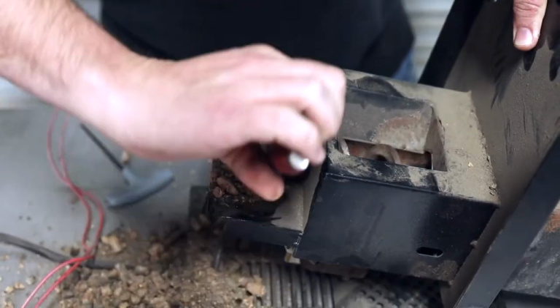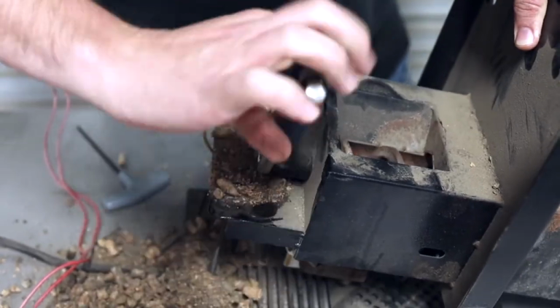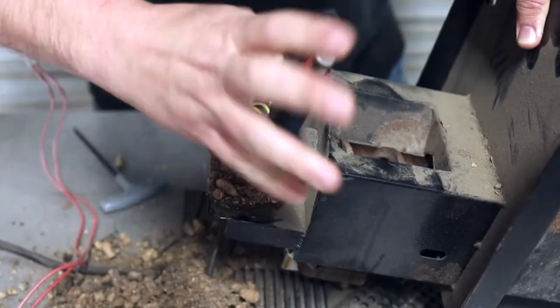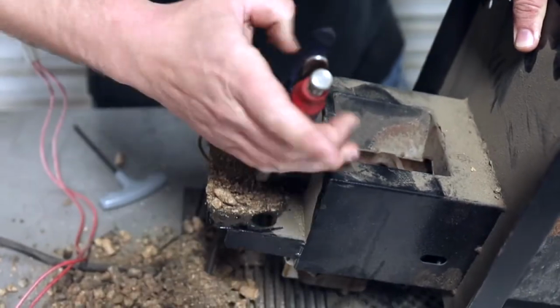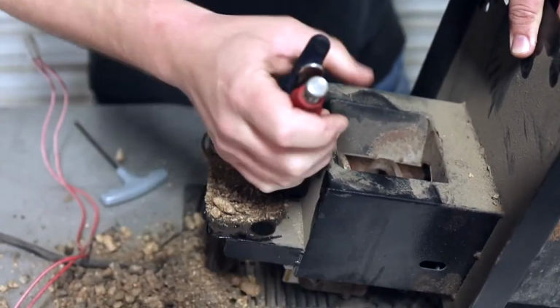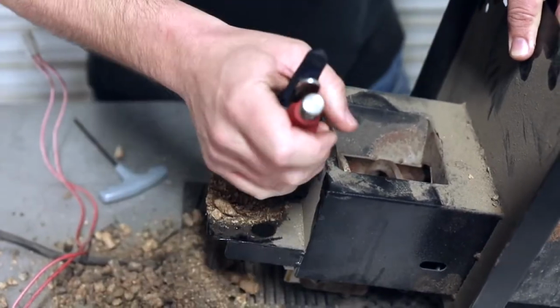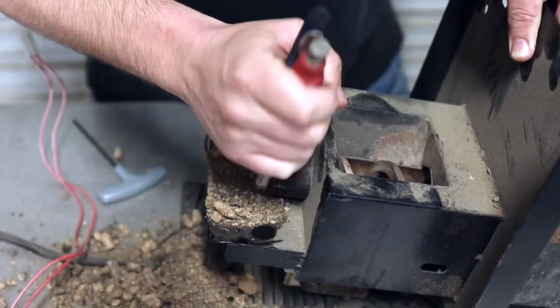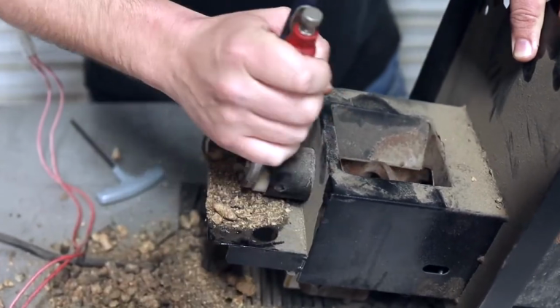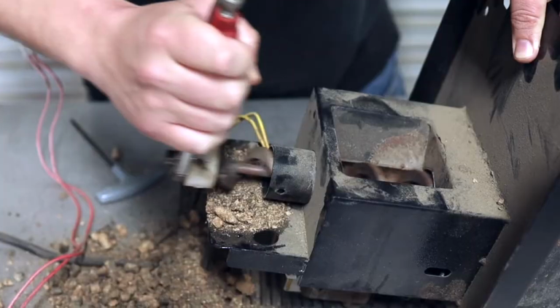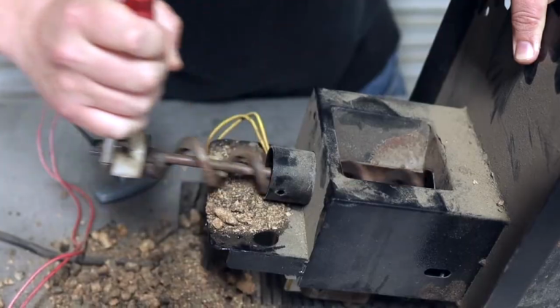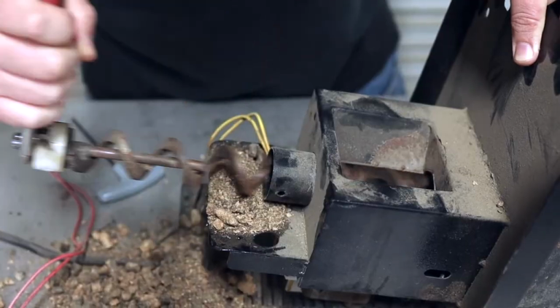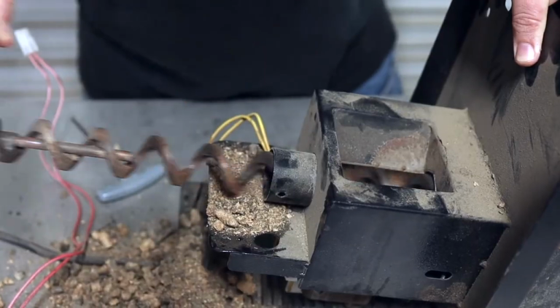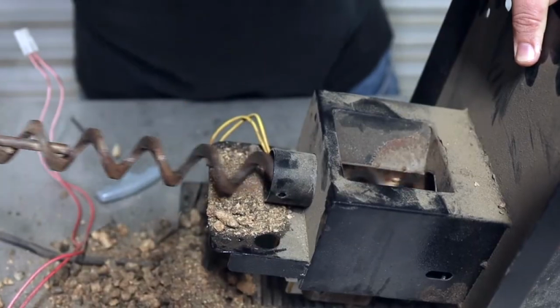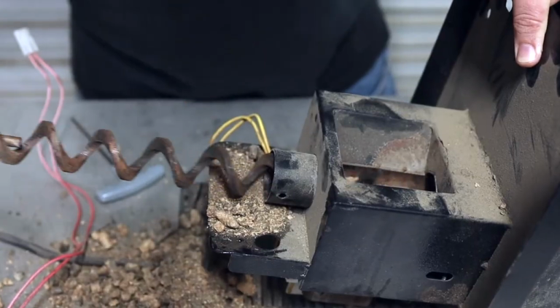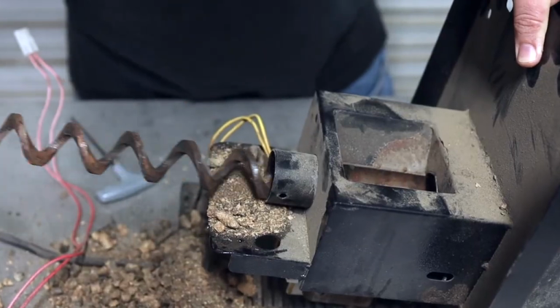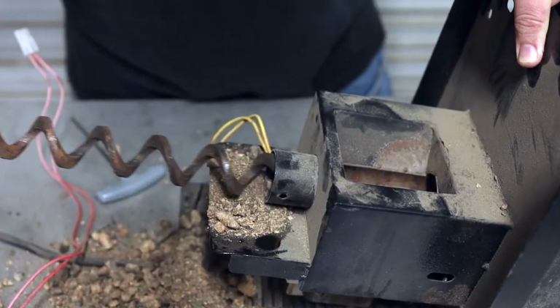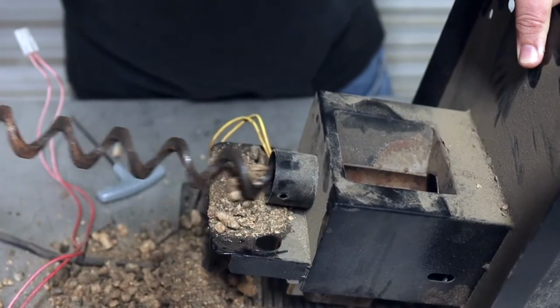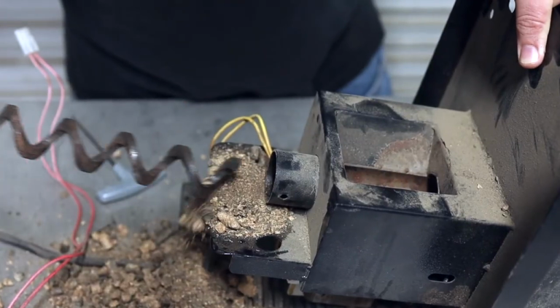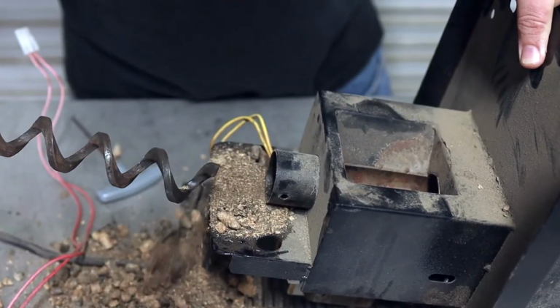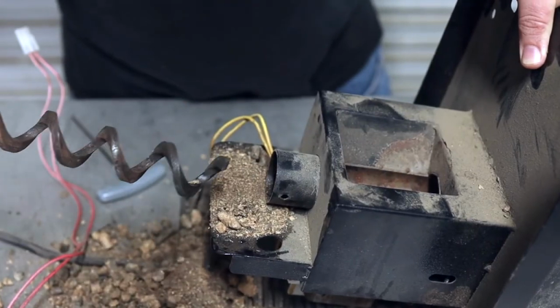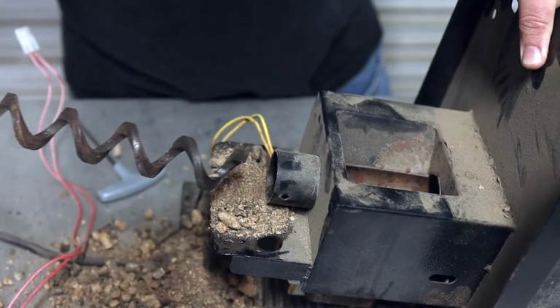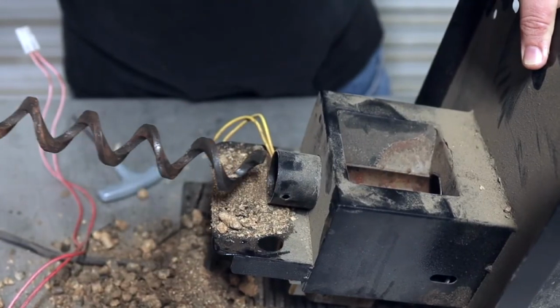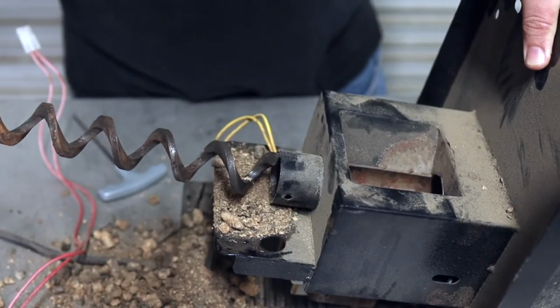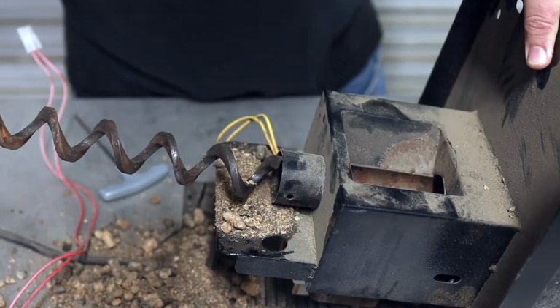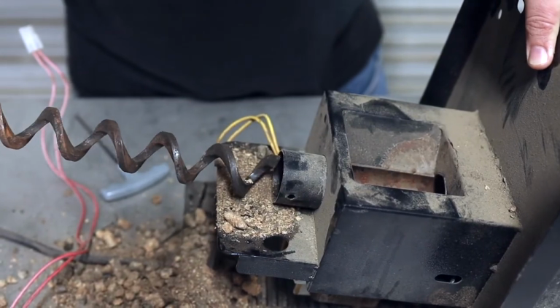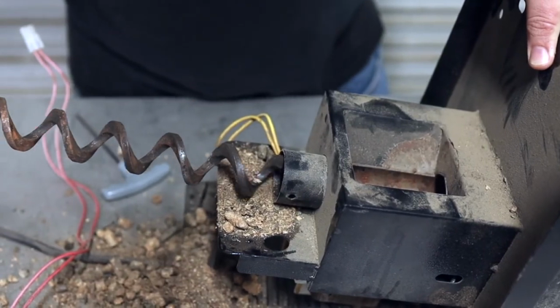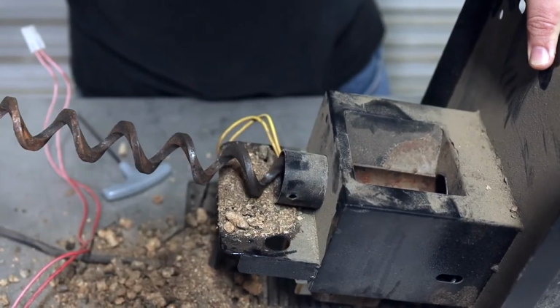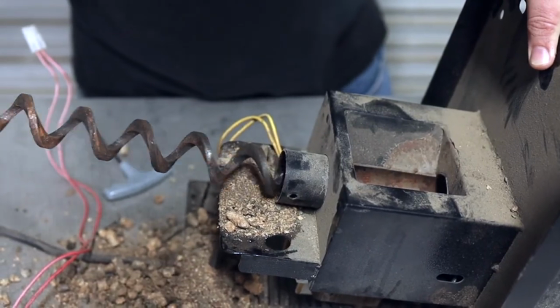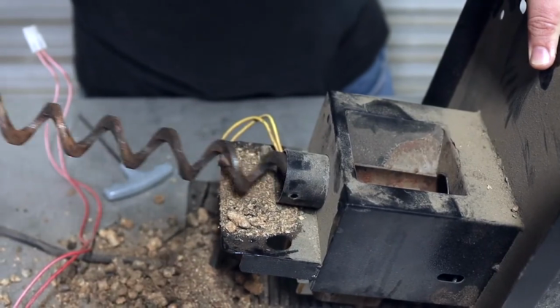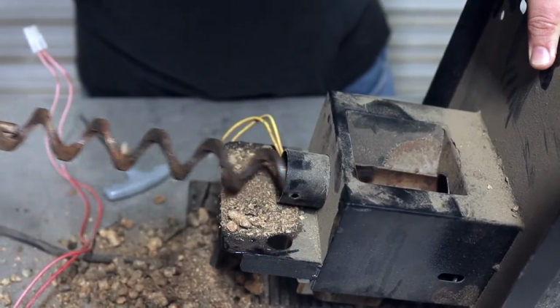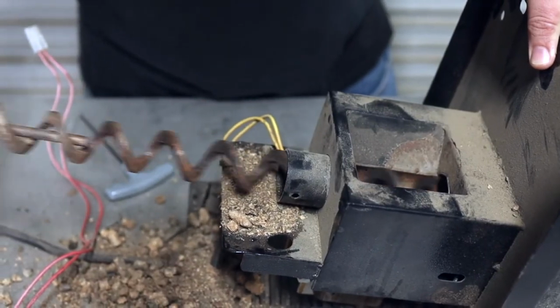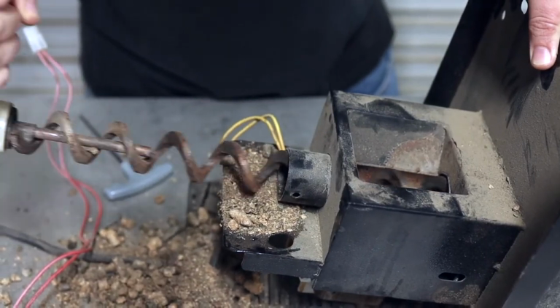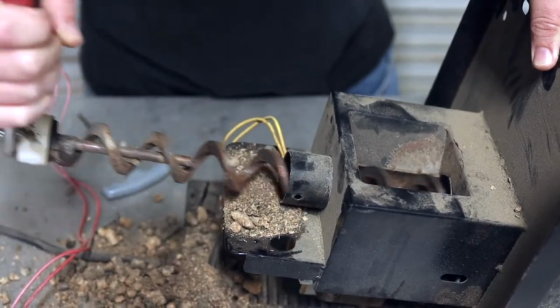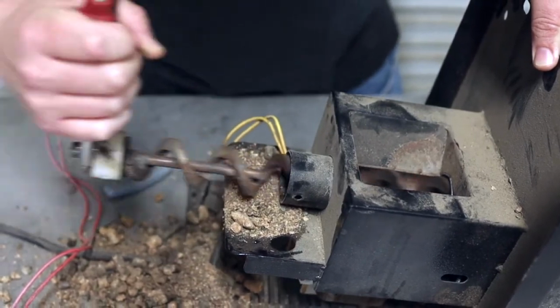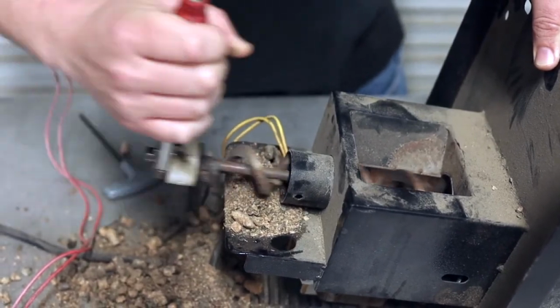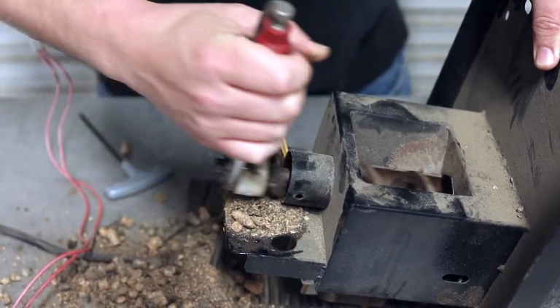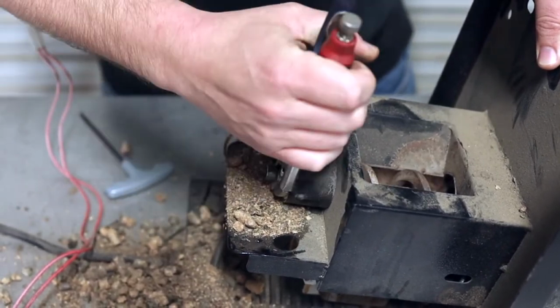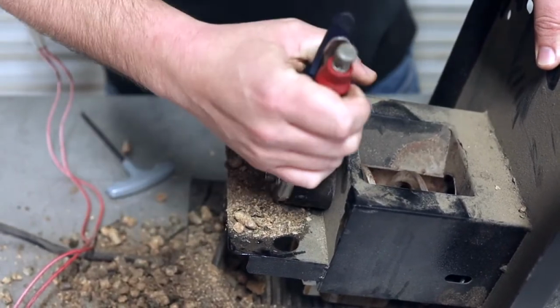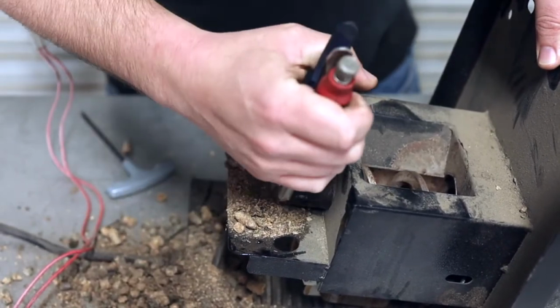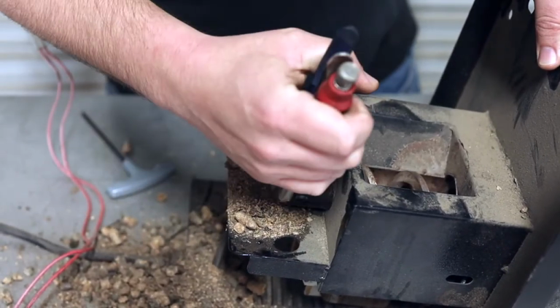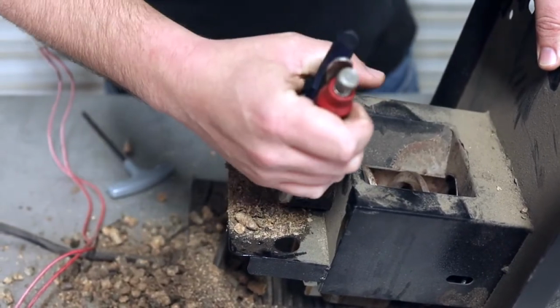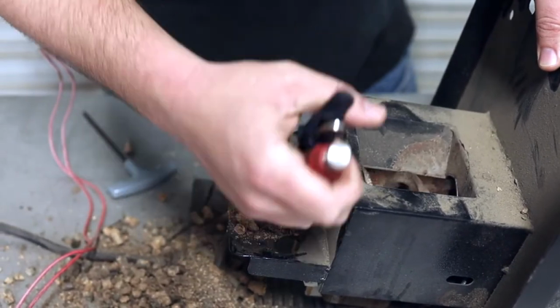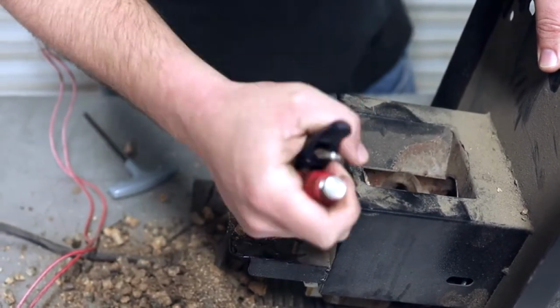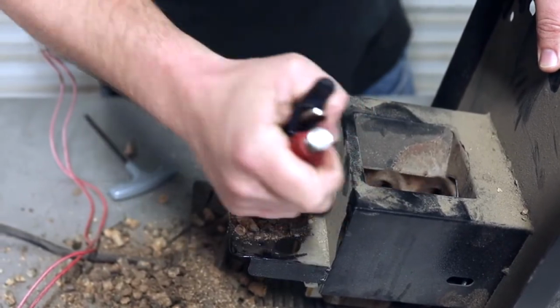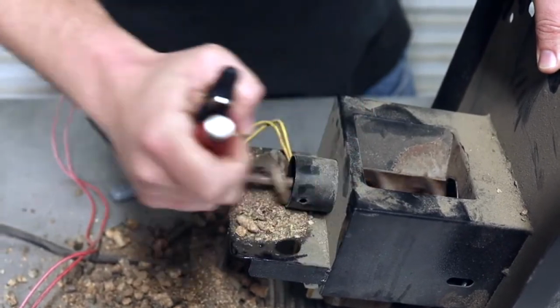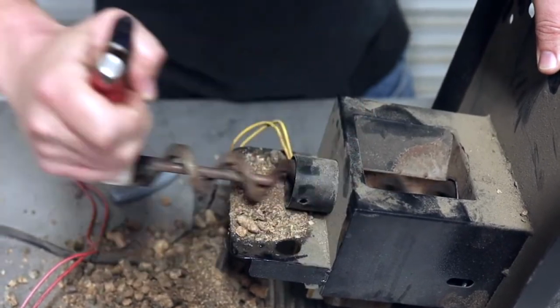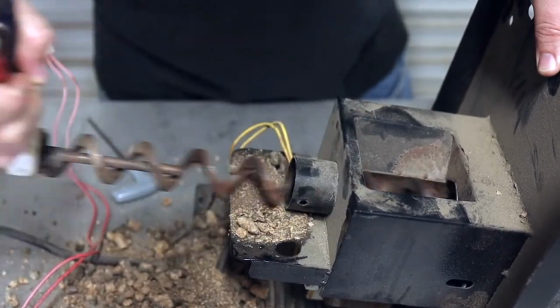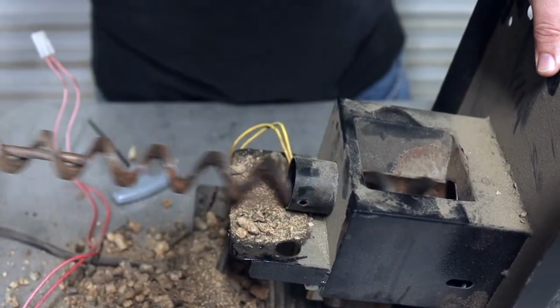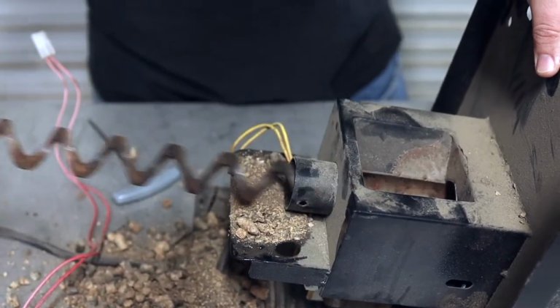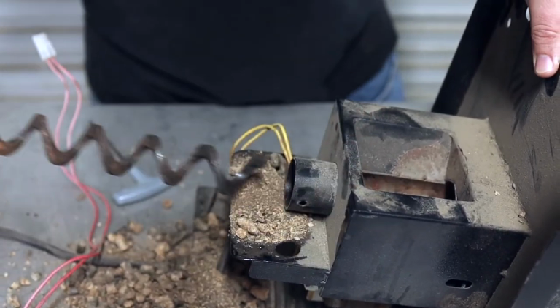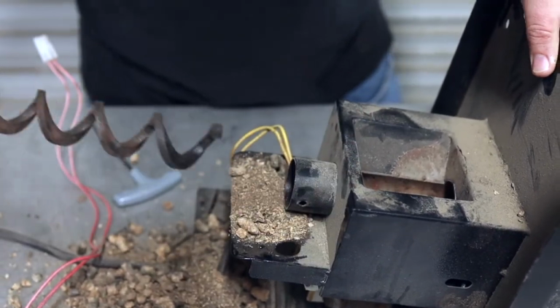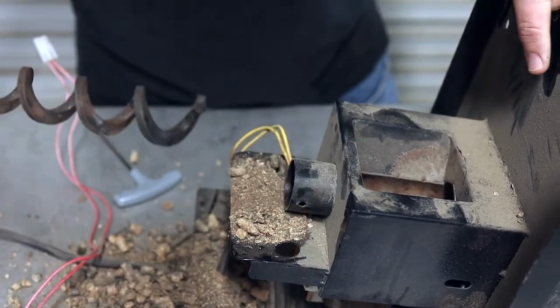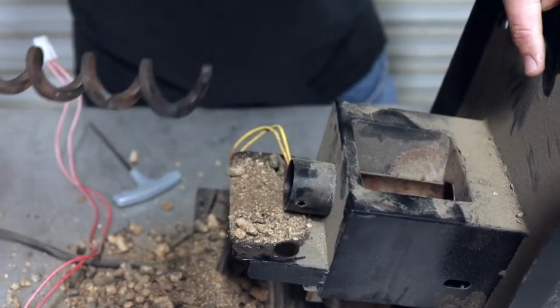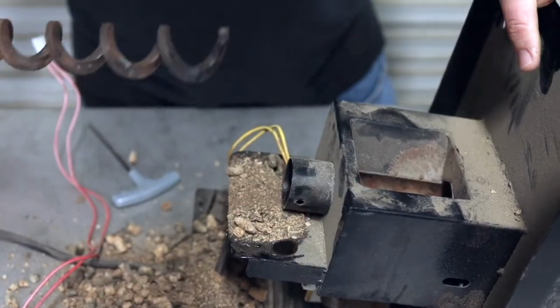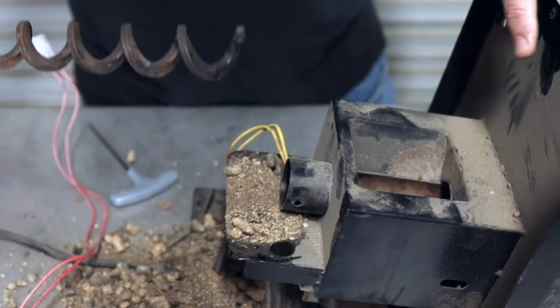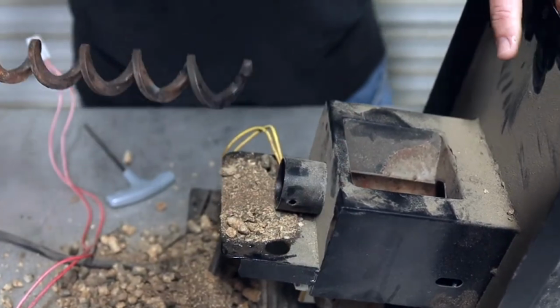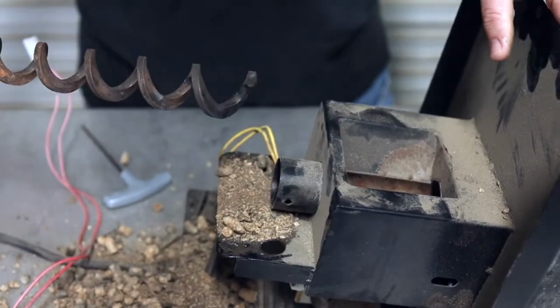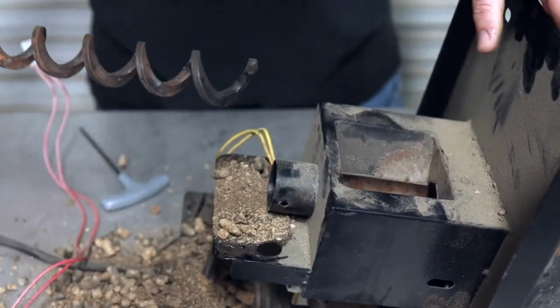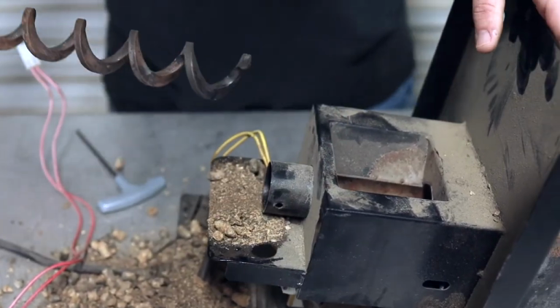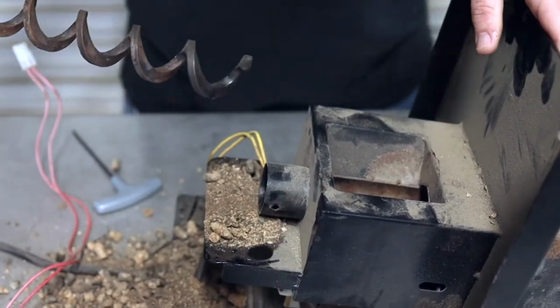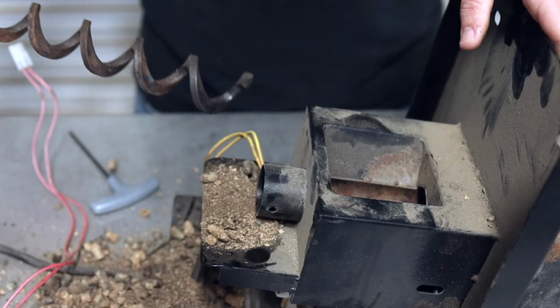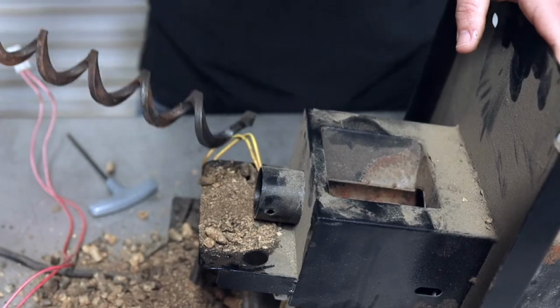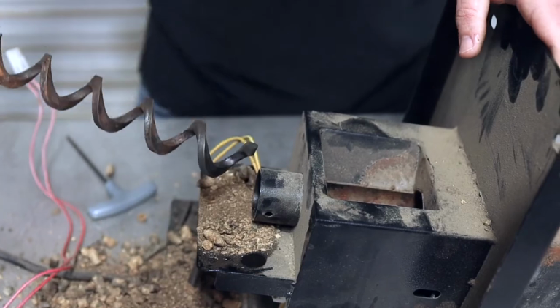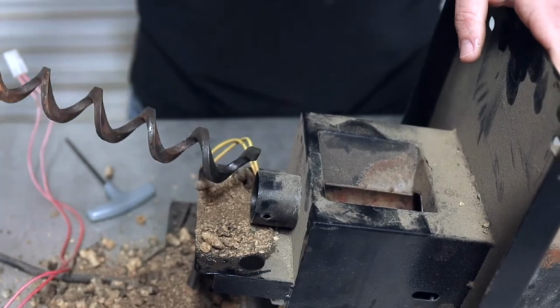Look at all that coming out of there. This will happen anytime your pellets get wet, folks. So anytime you are not using your Traeger, it is very important to keep it dry.